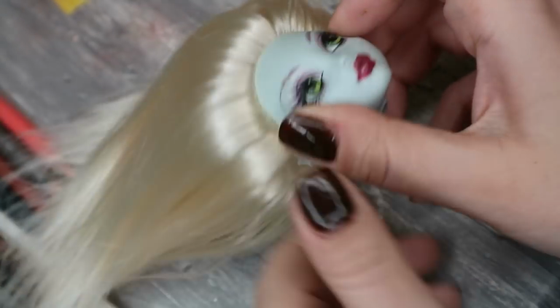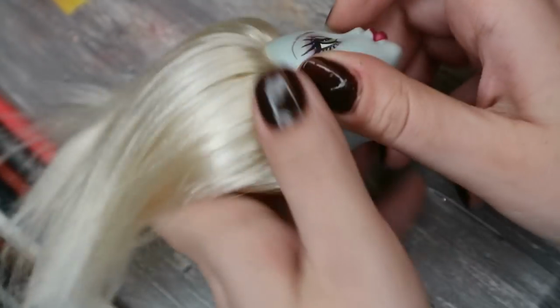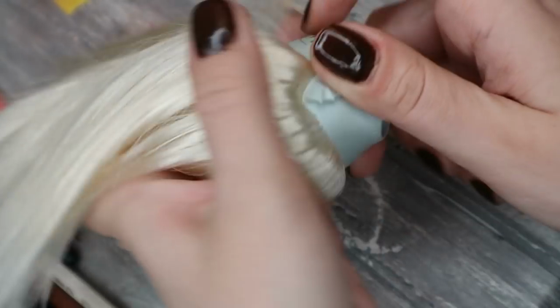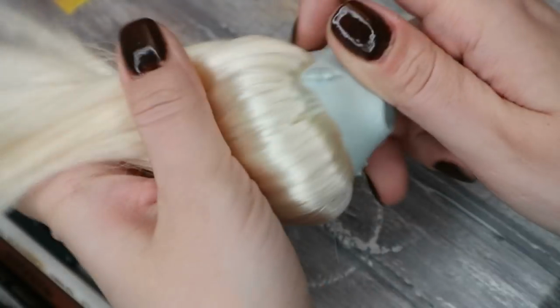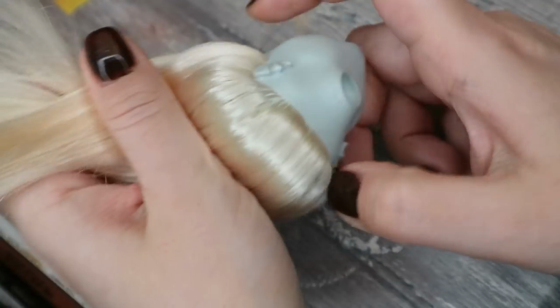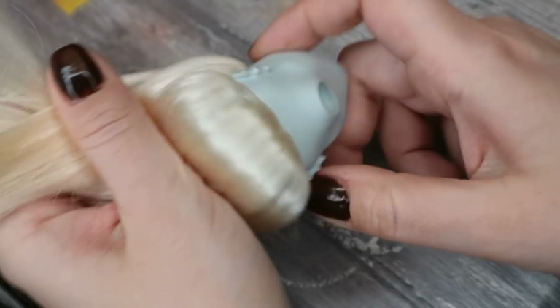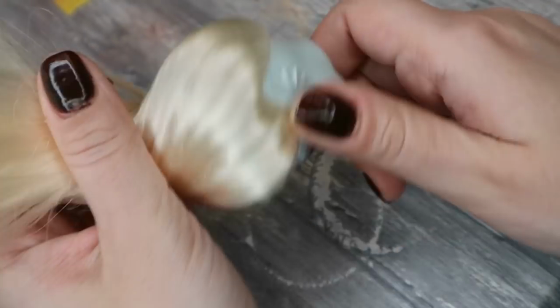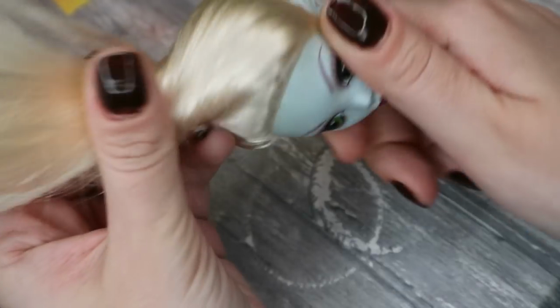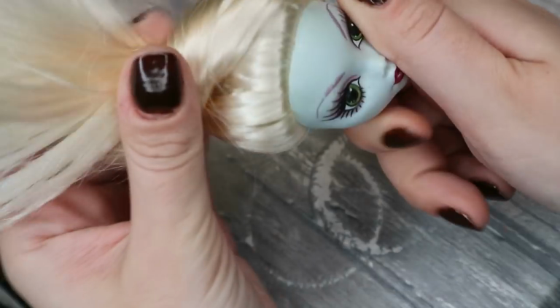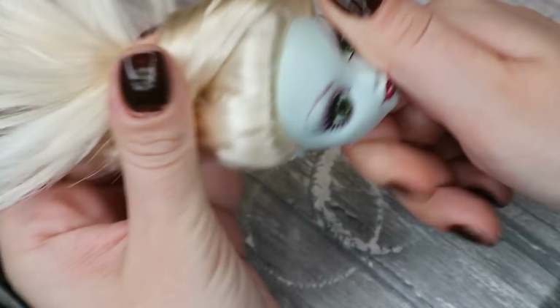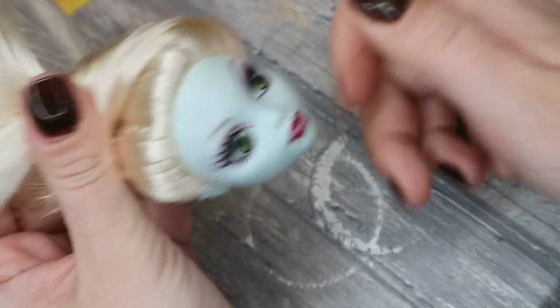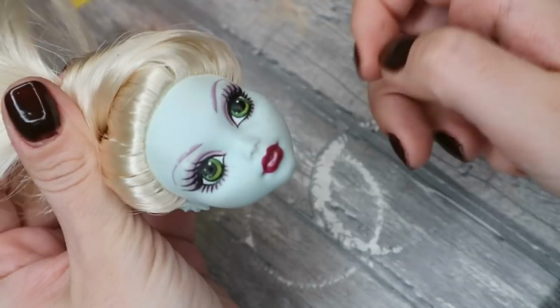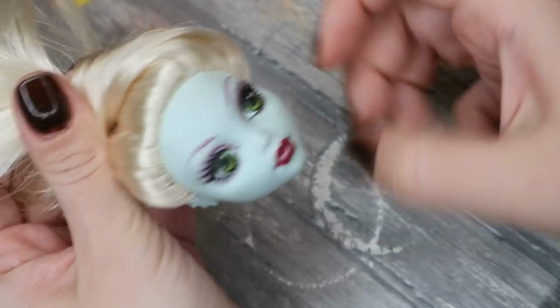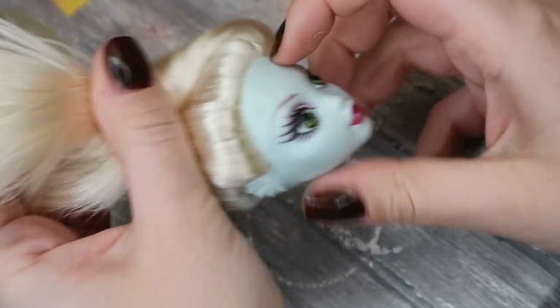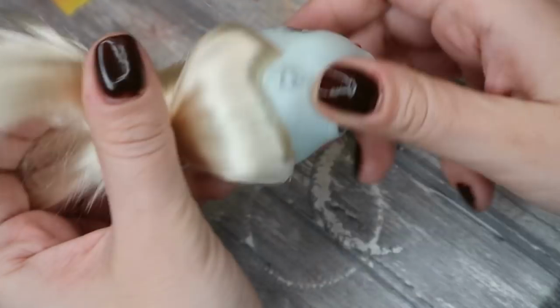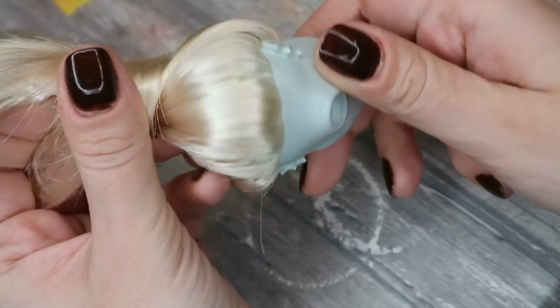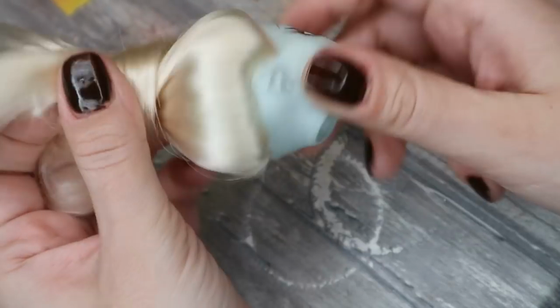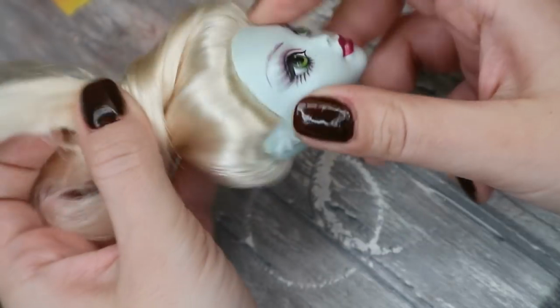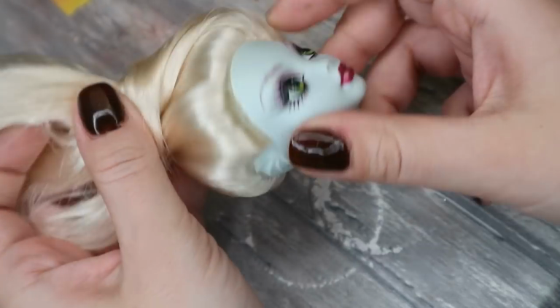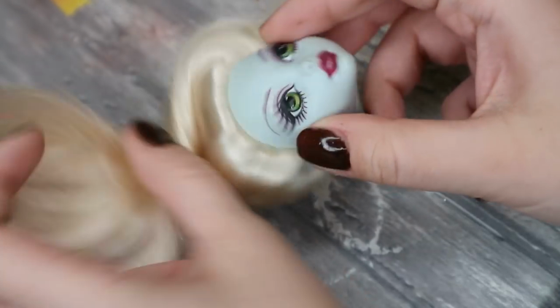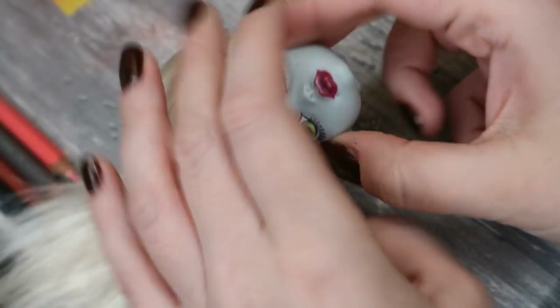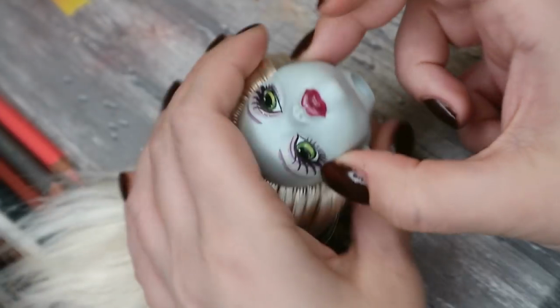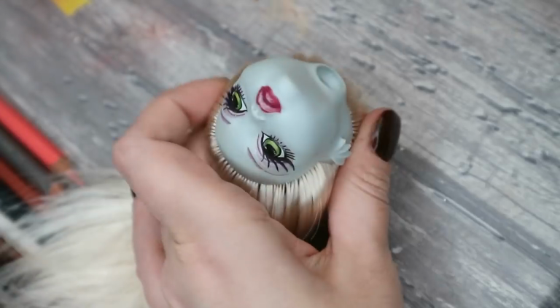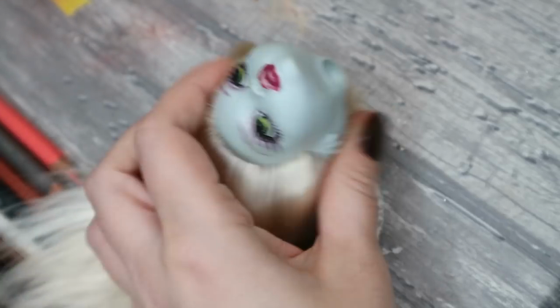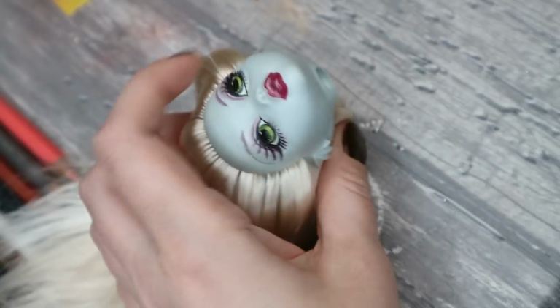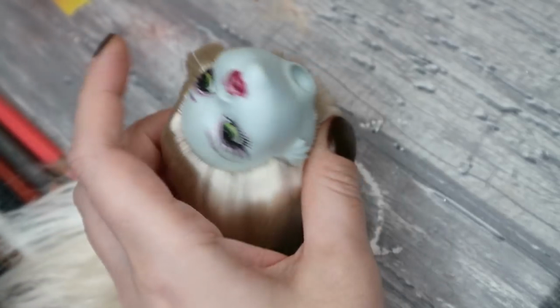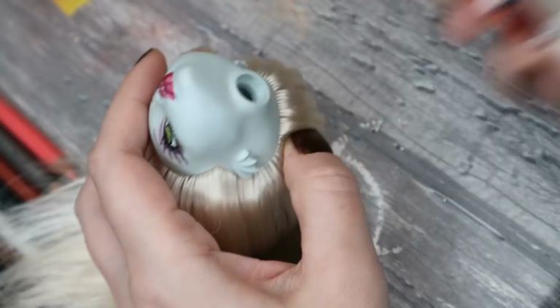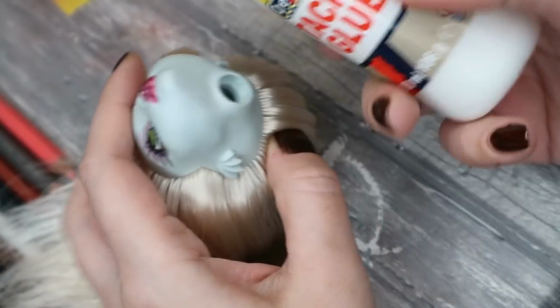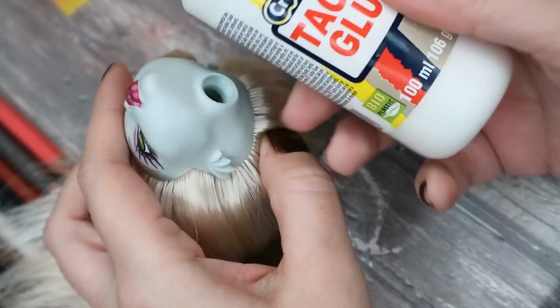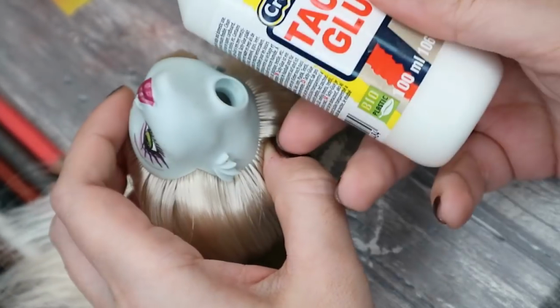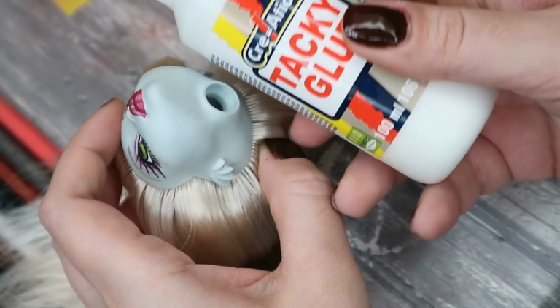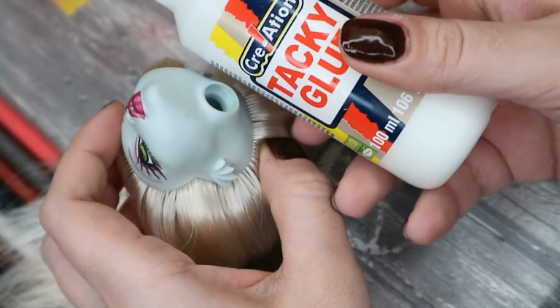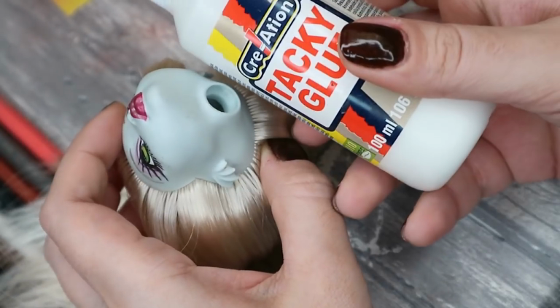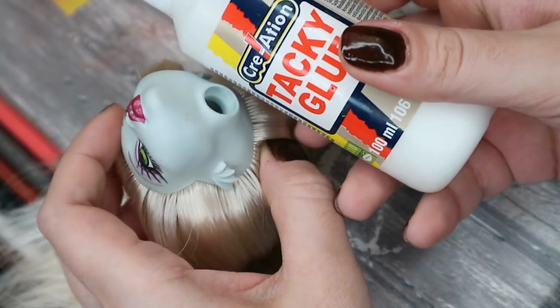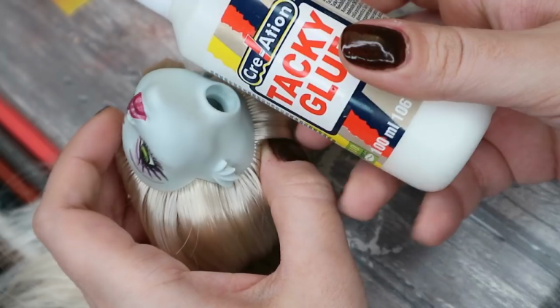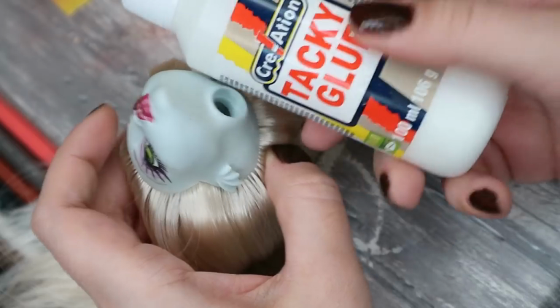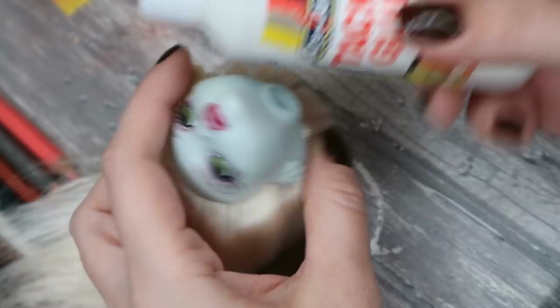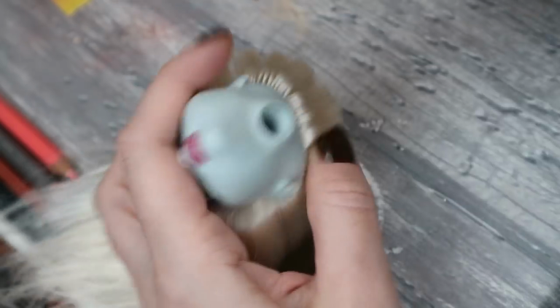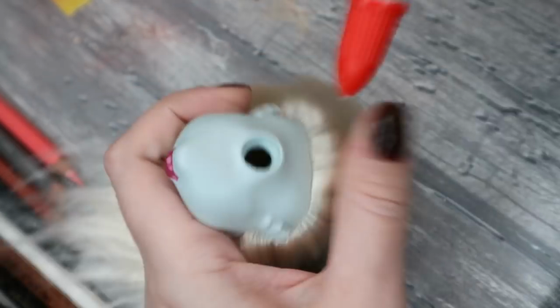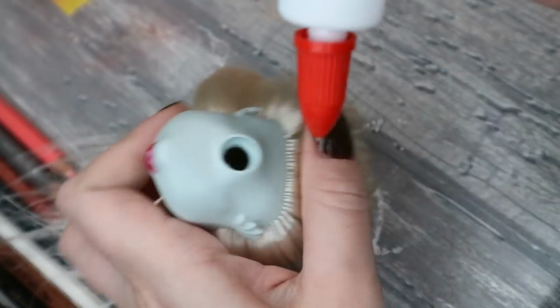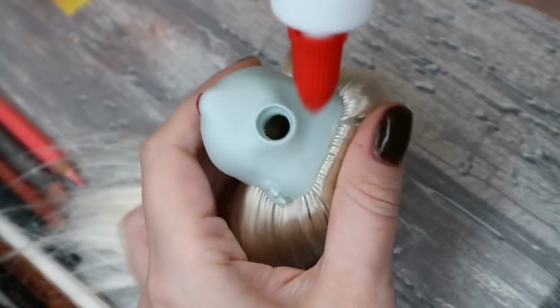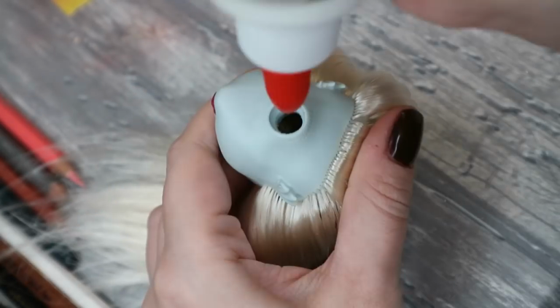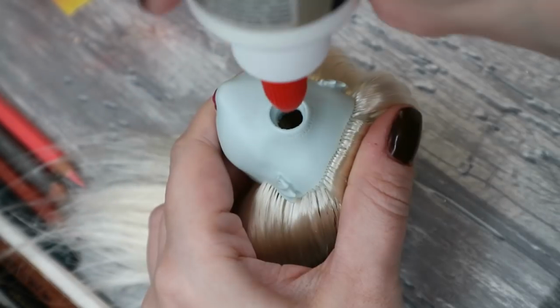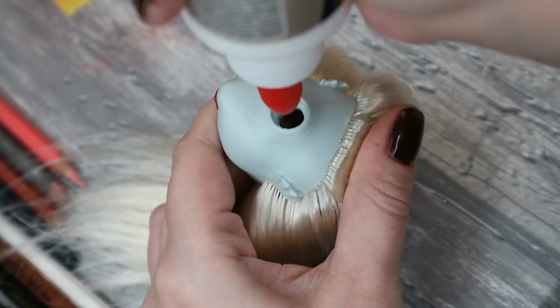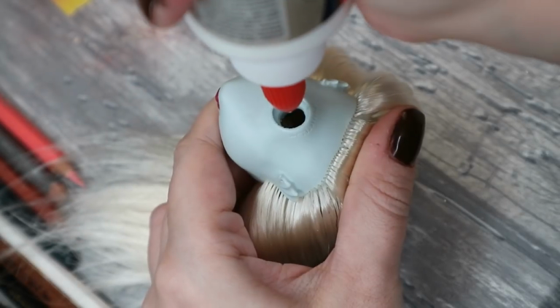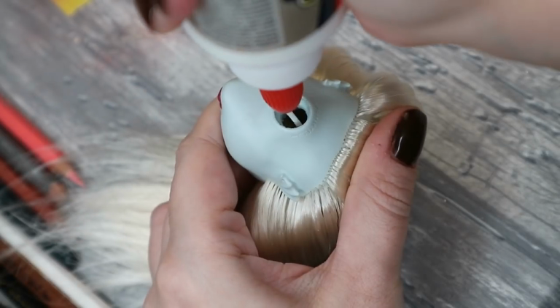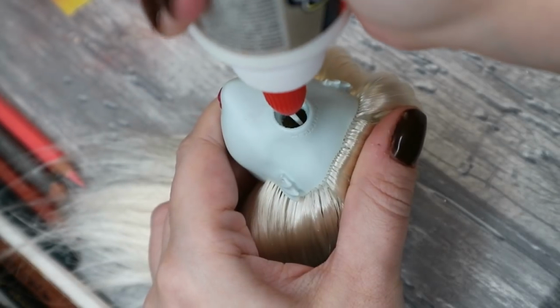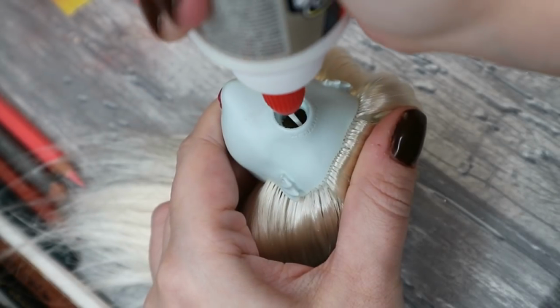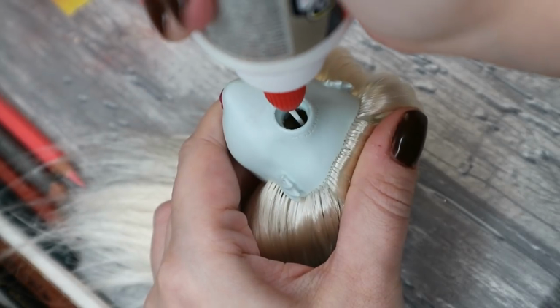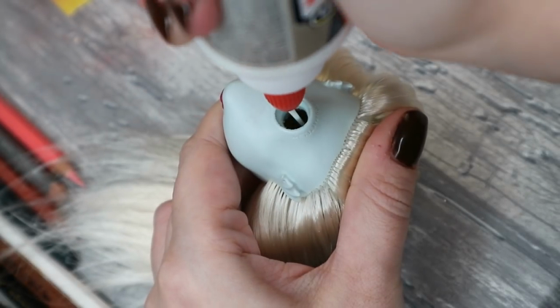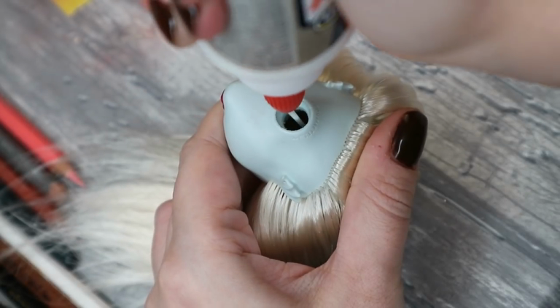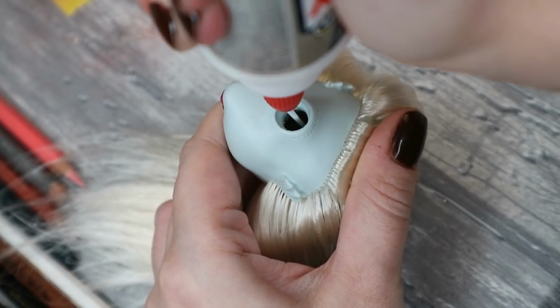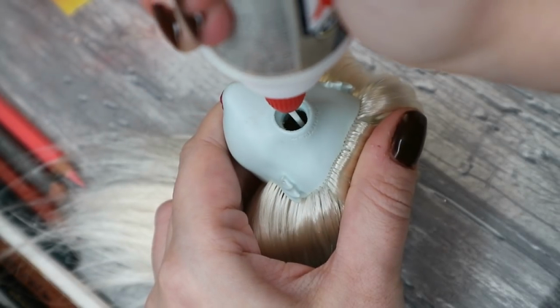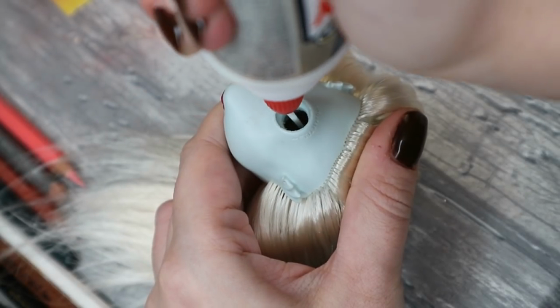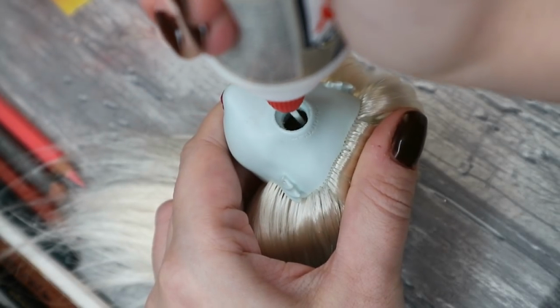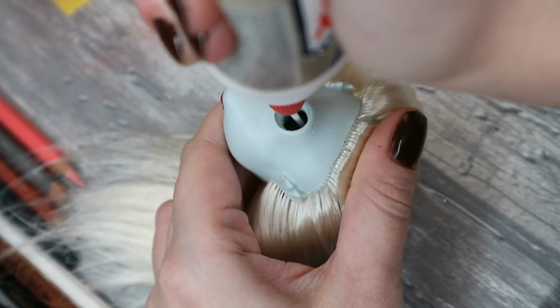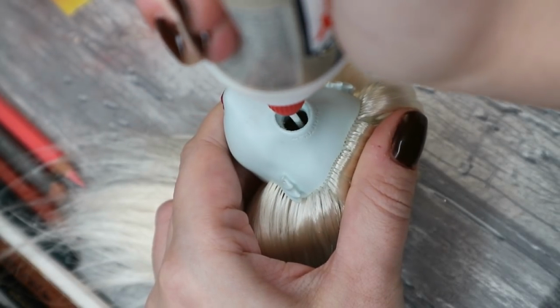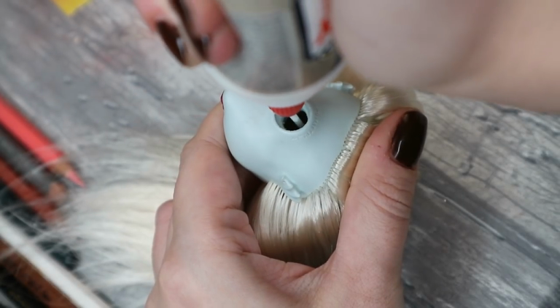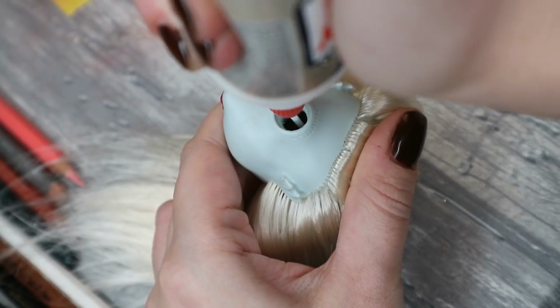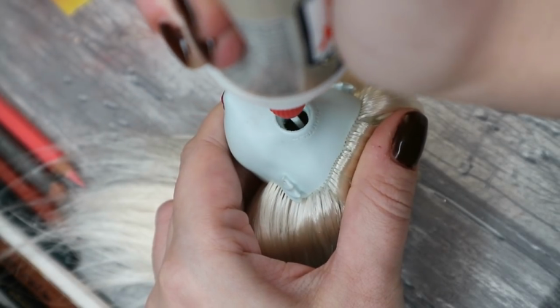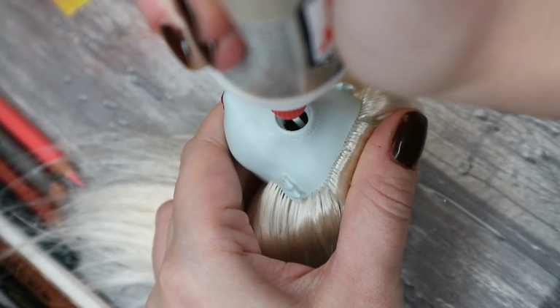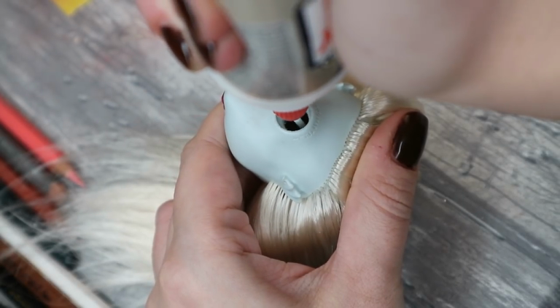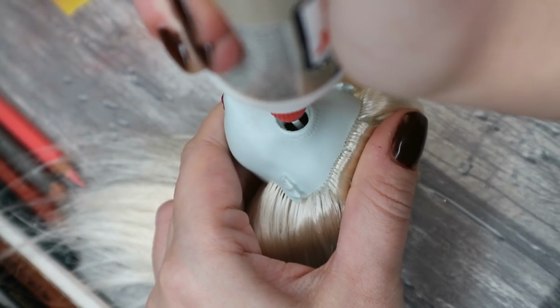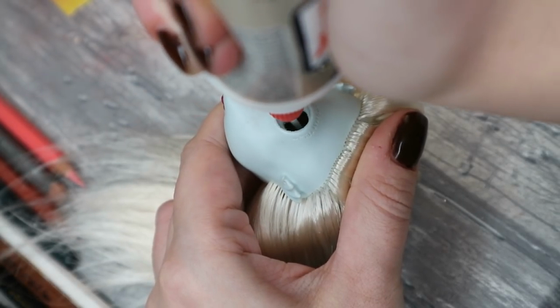When the re-rooting is done, I attach glue inside of the head and spread it there nicely to cover all the roots.